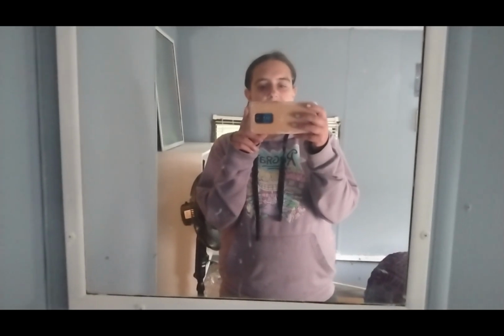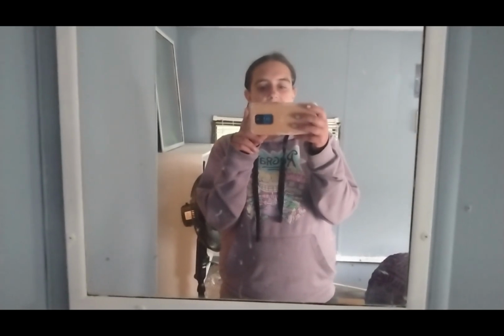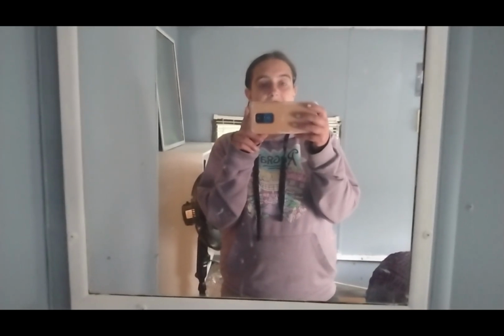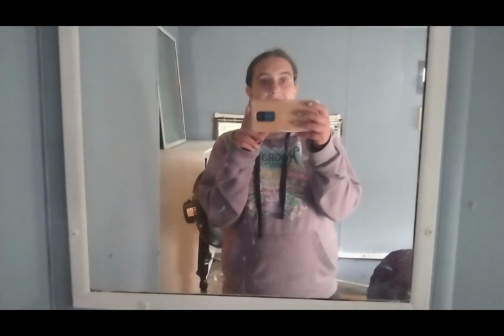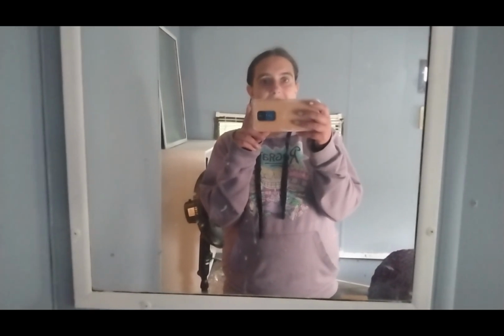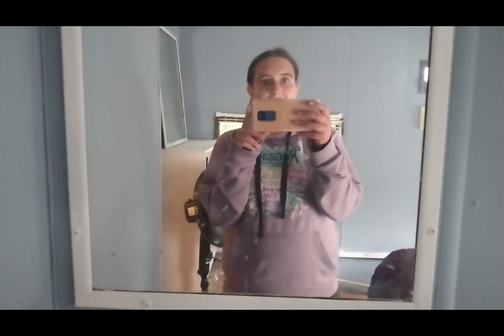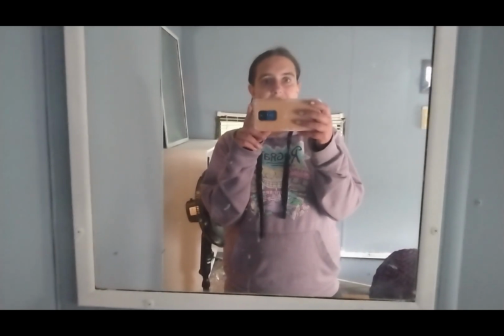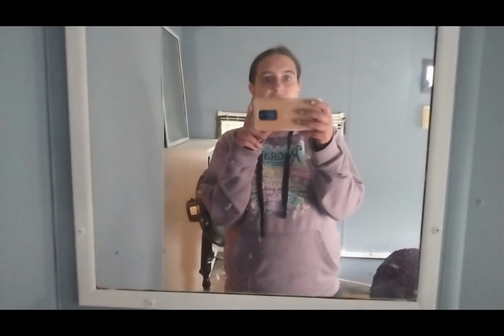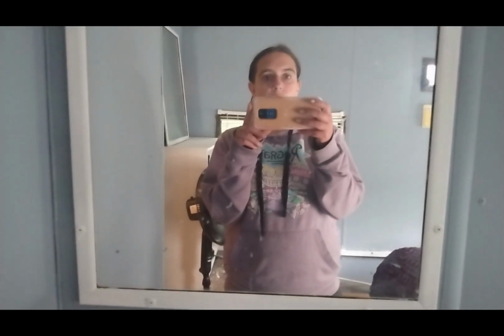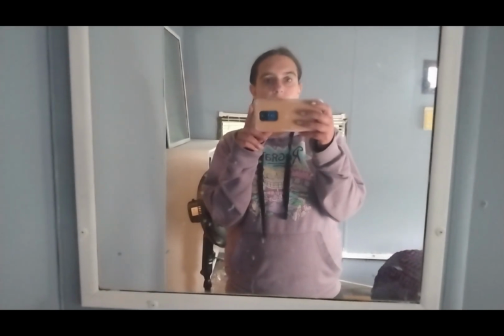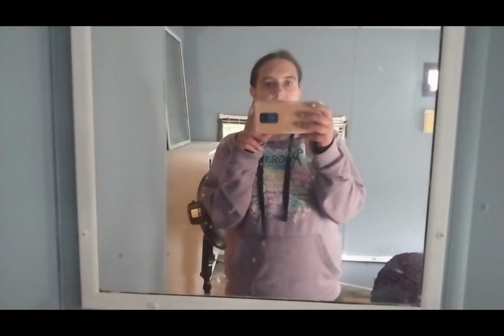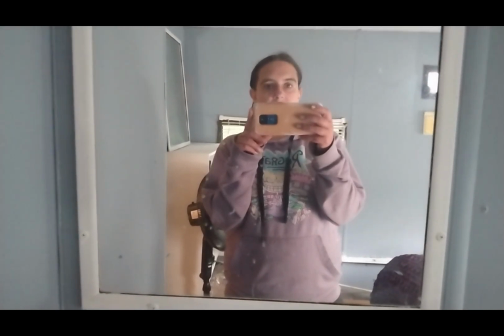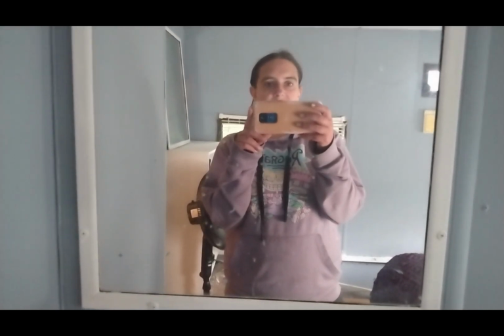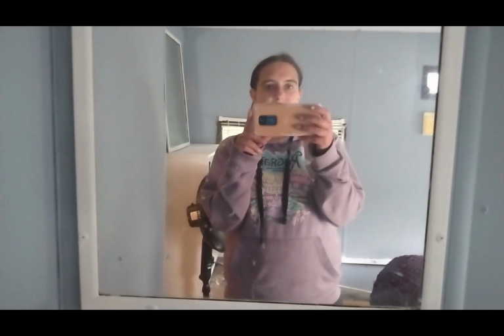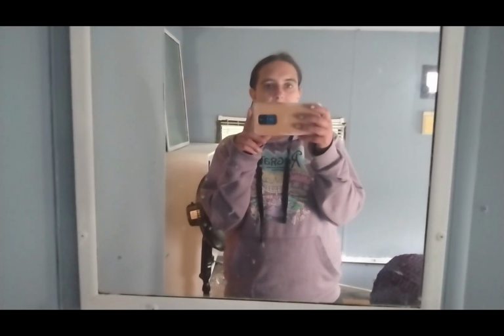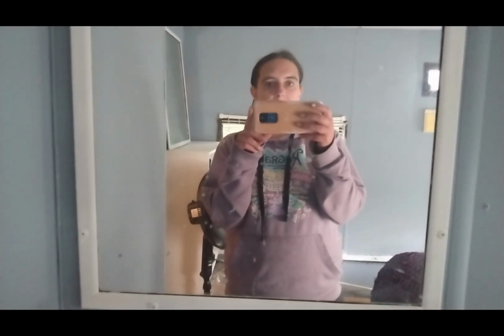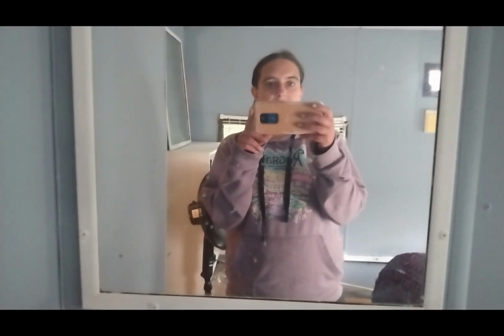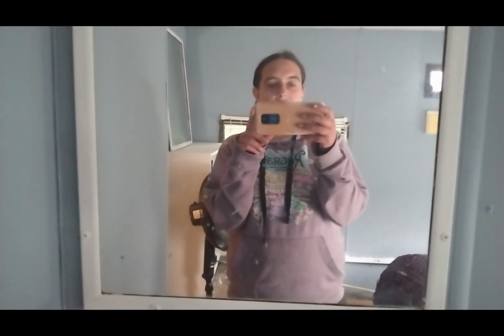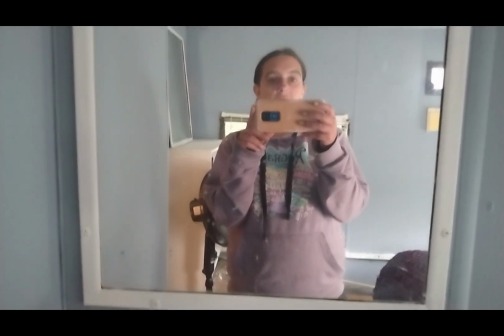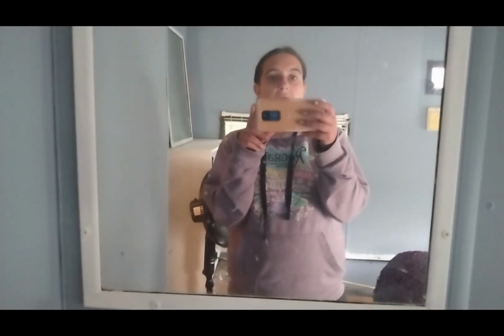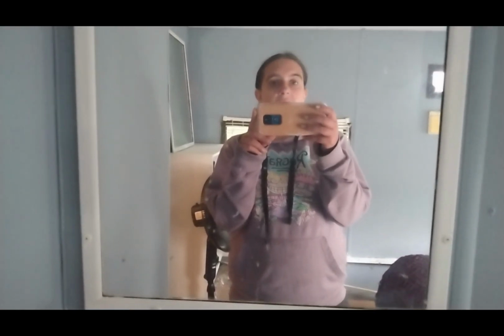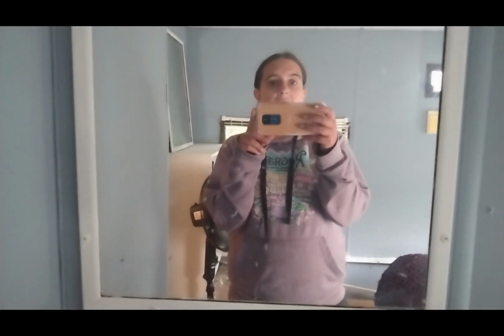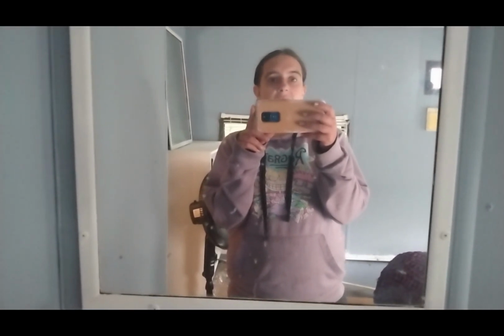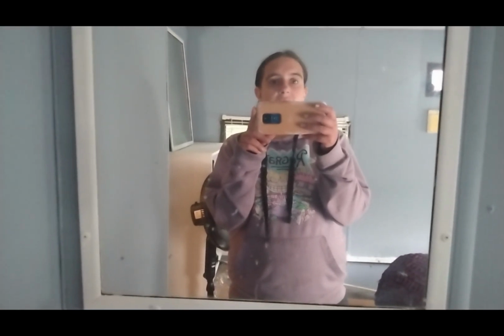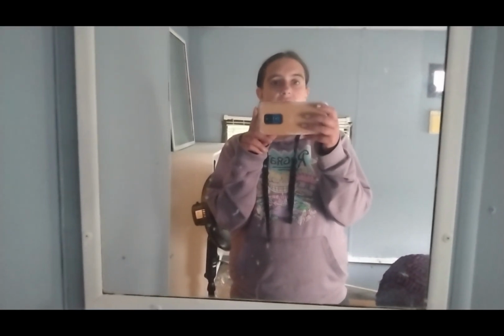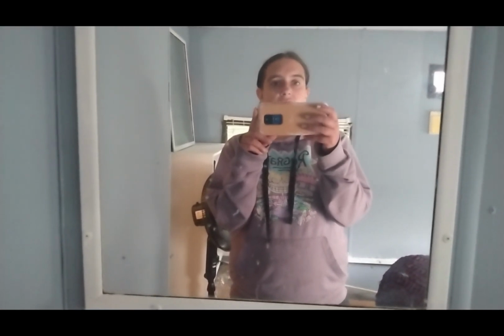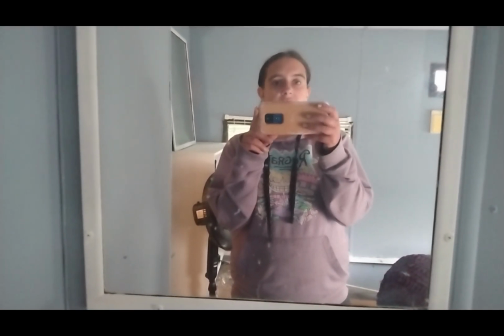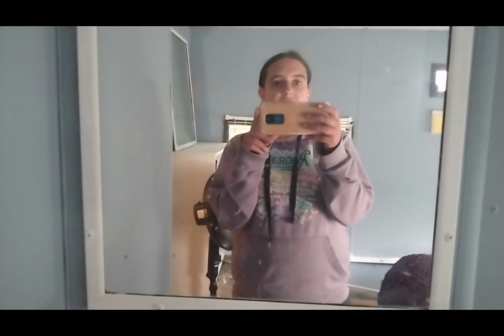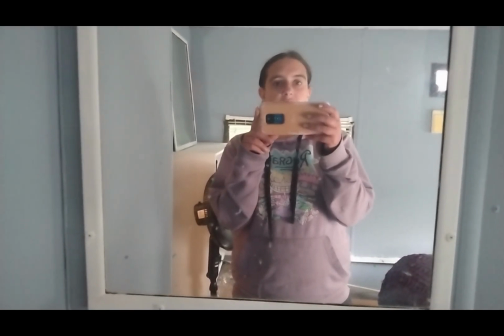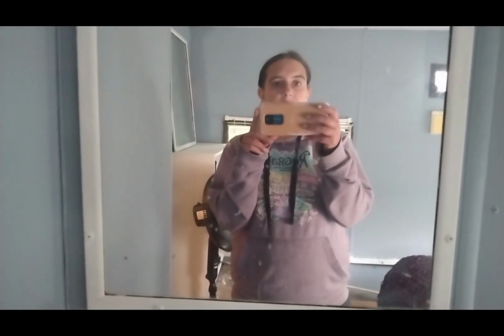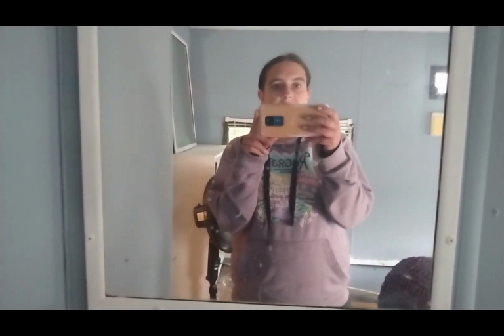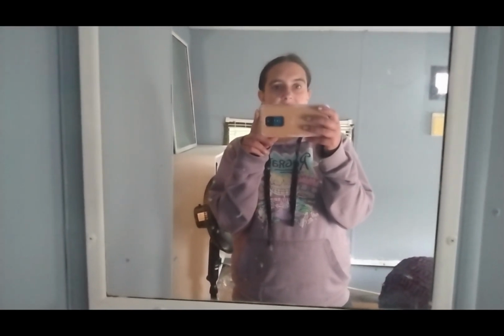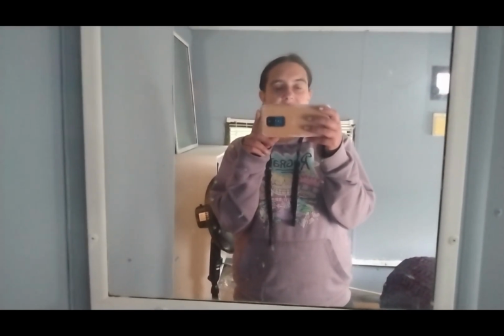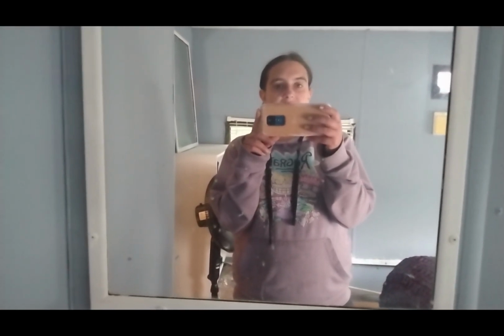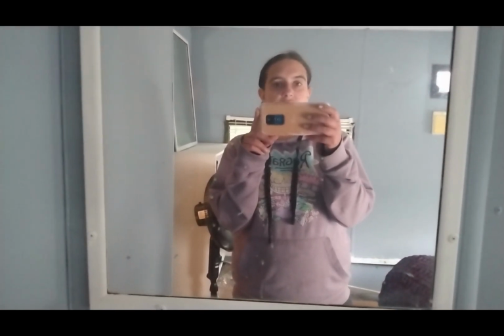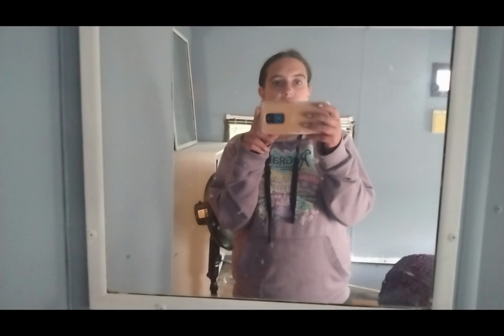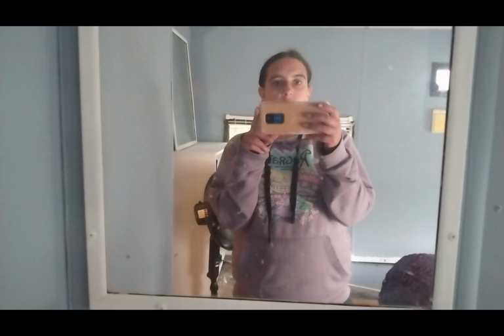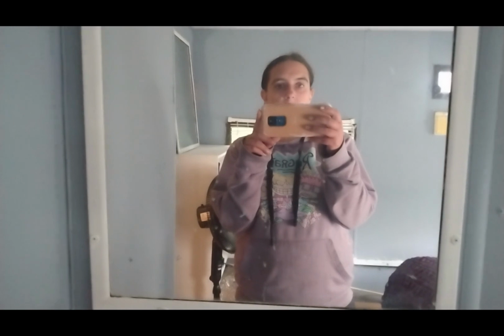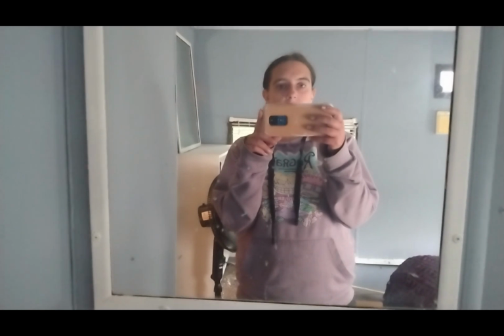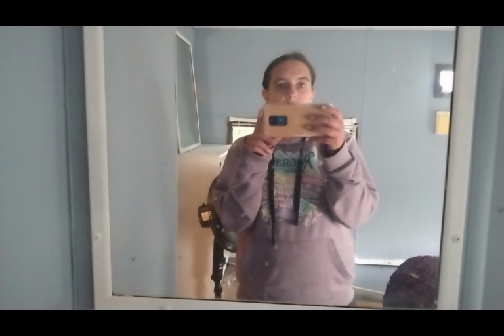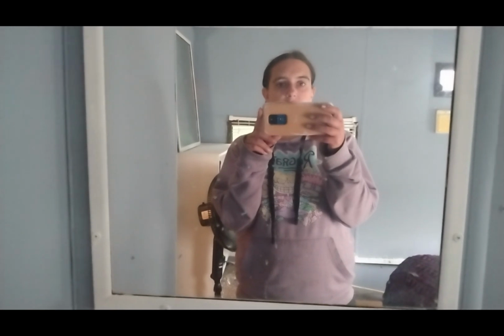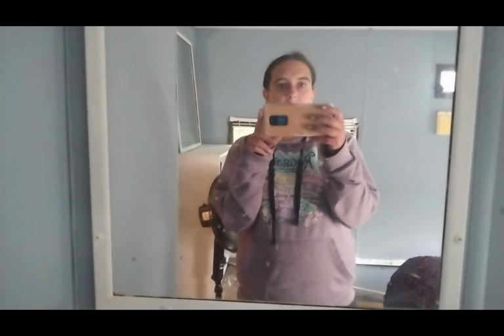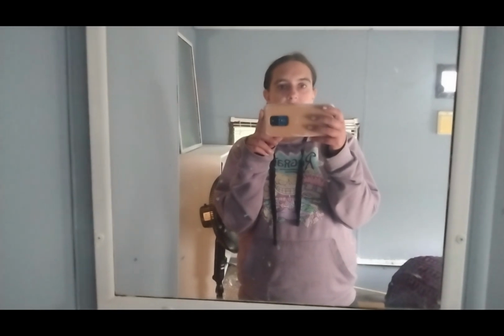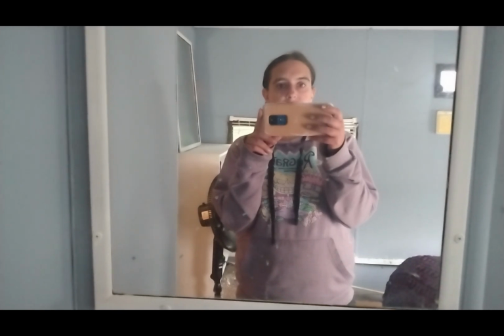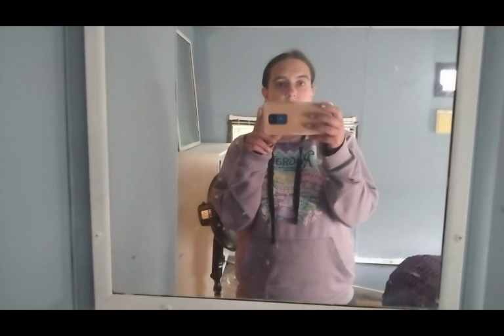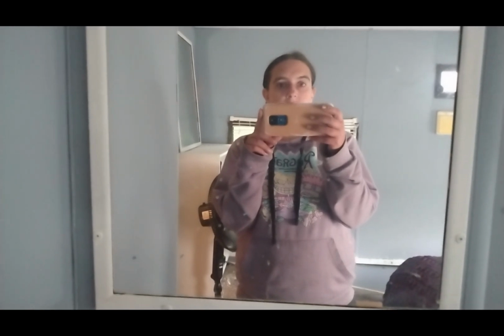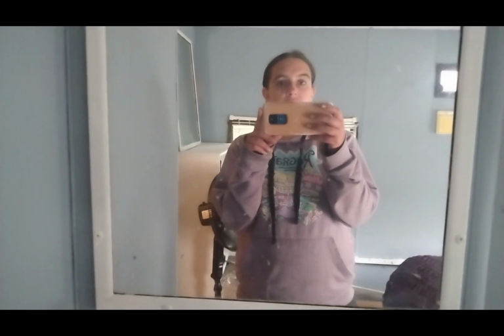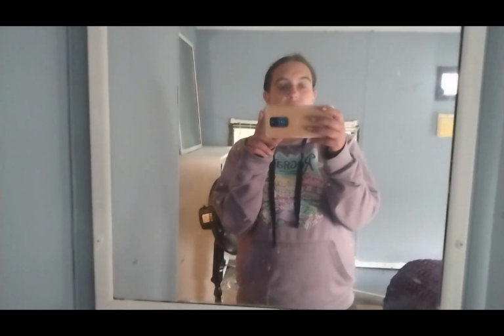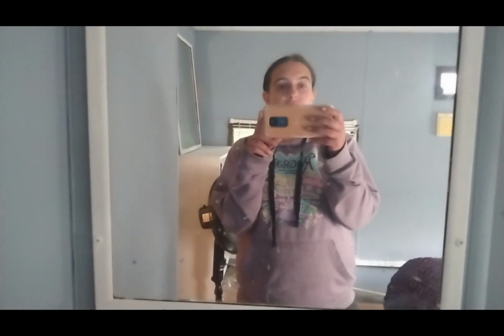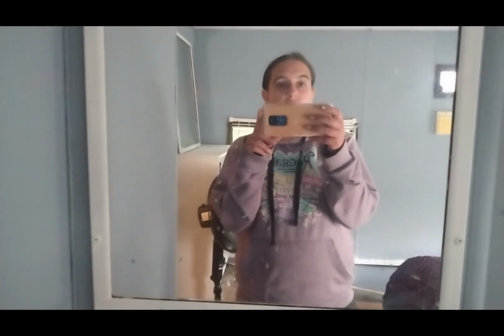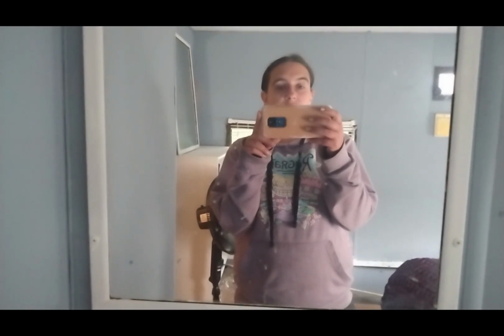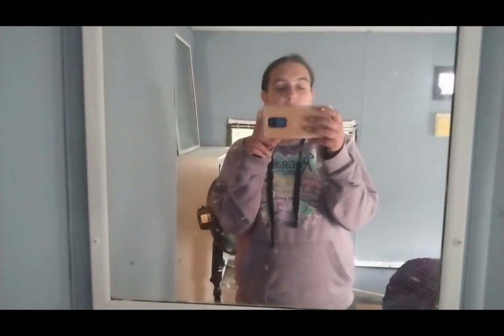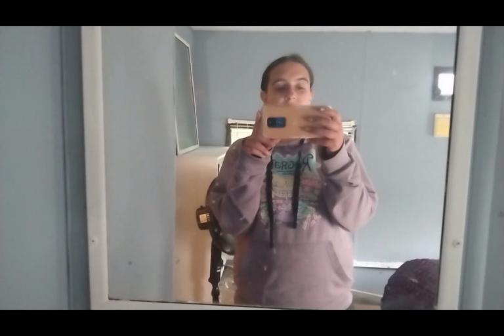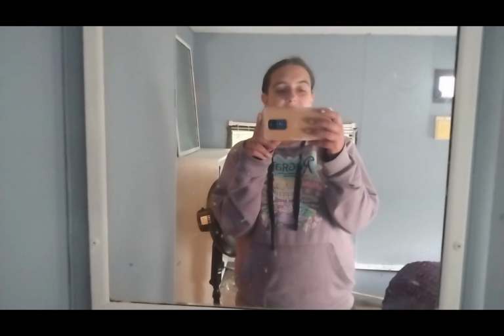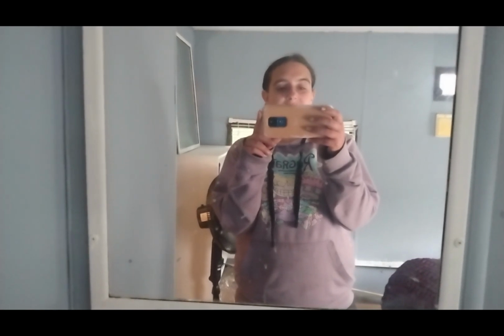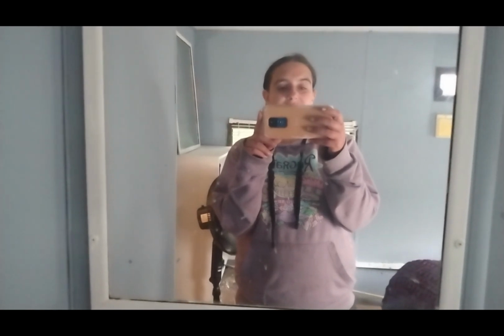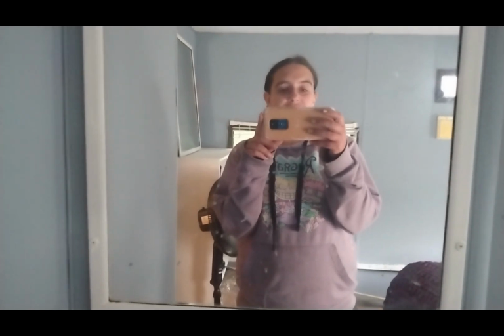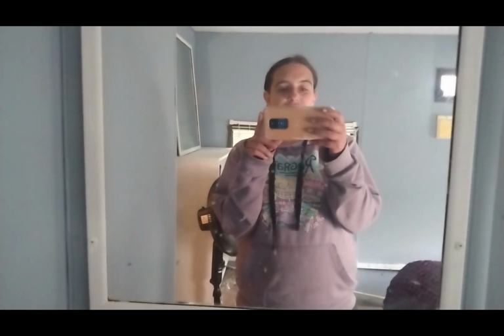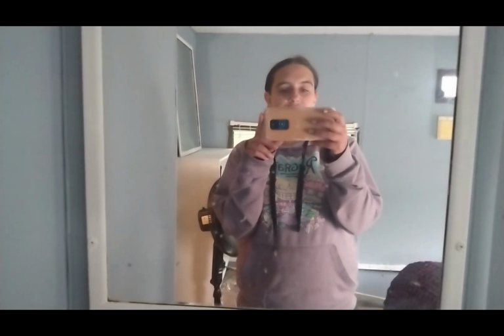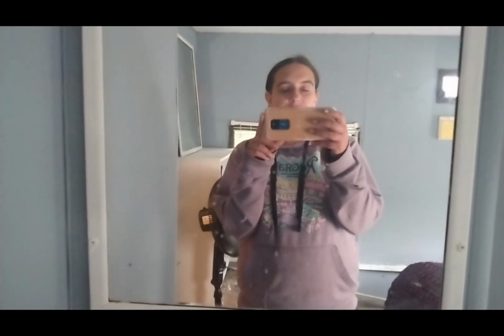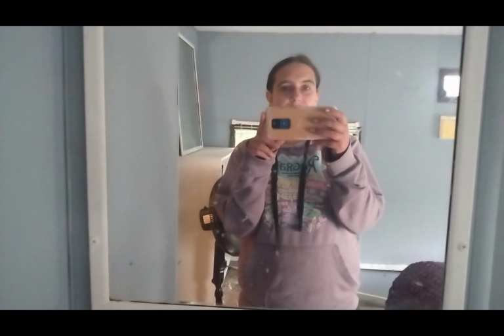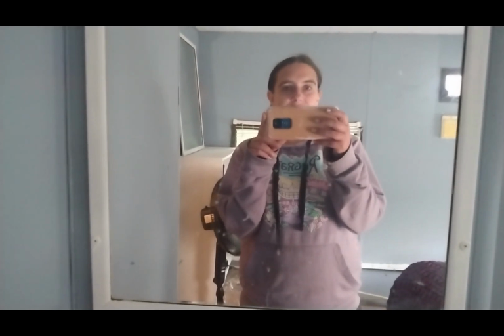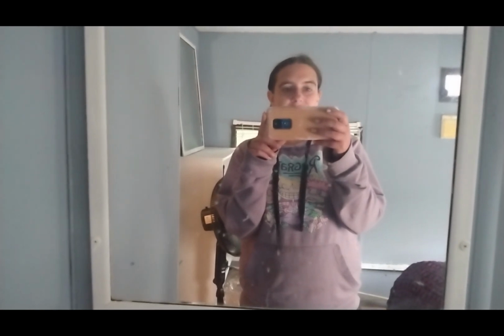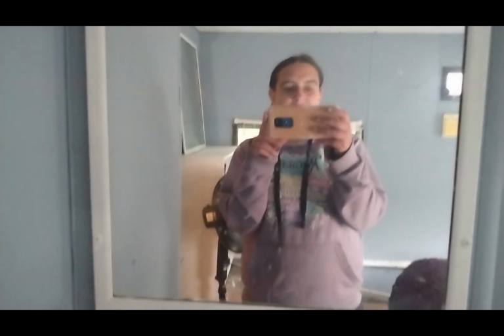Hey guys, Organized Mom here, and a lot of you have been asking for a tour of our new bedroom, so I'm so excited to show you this.